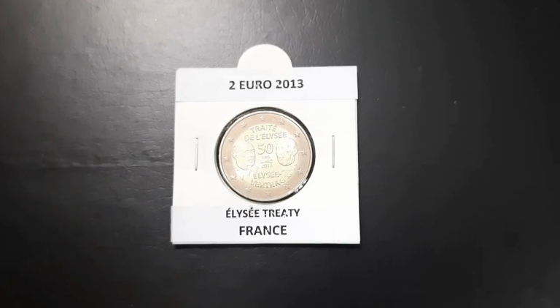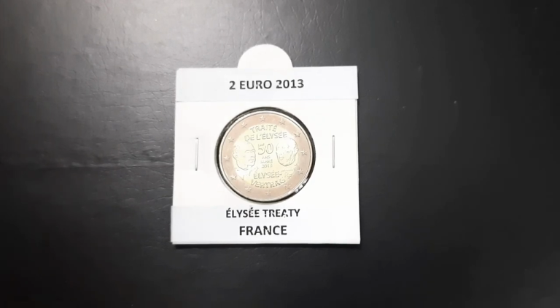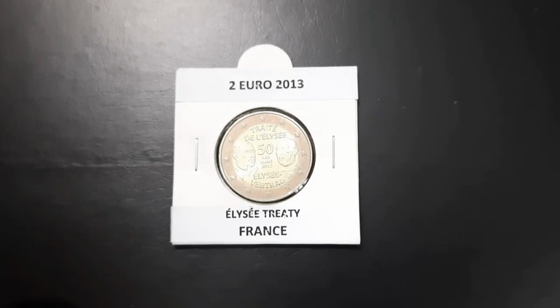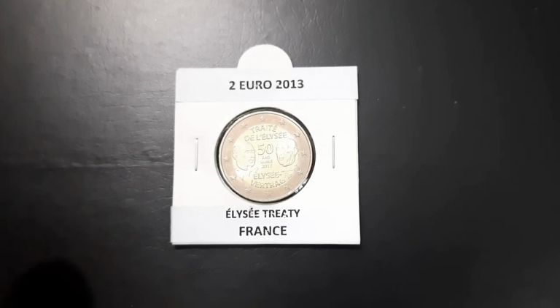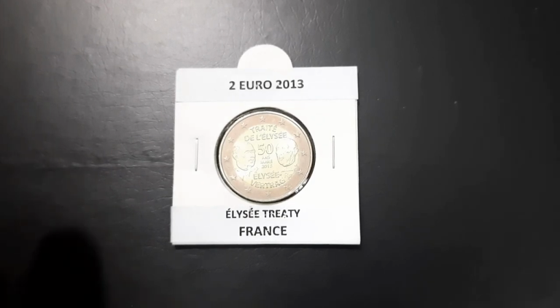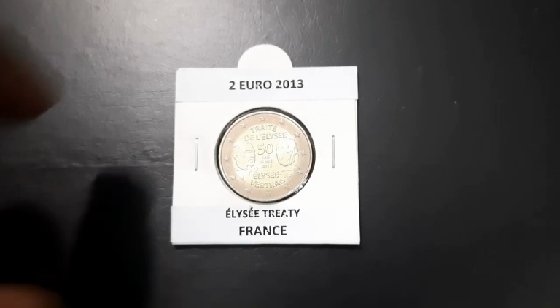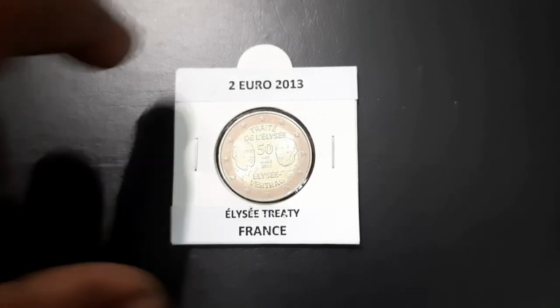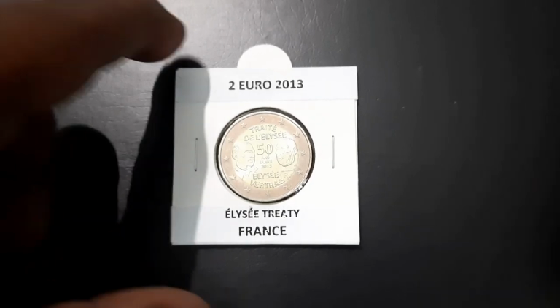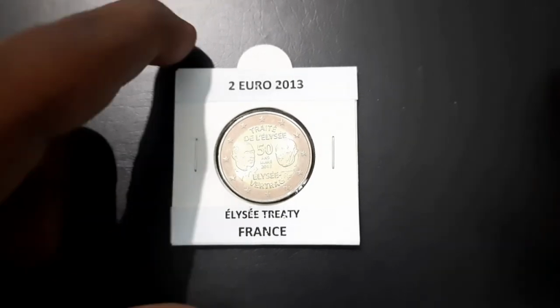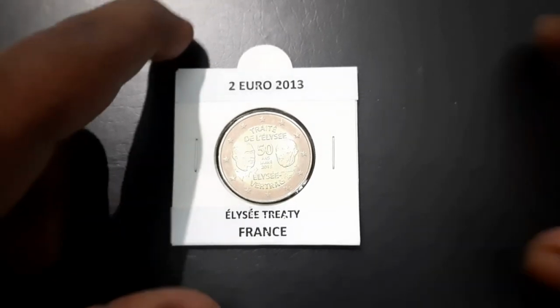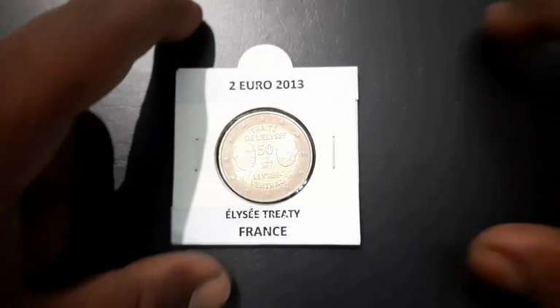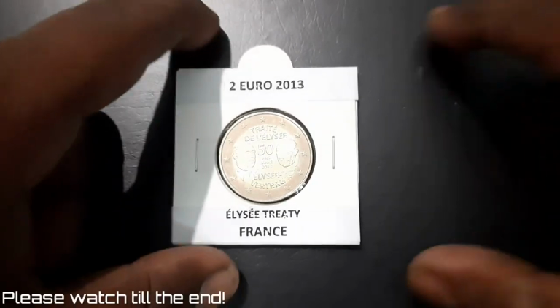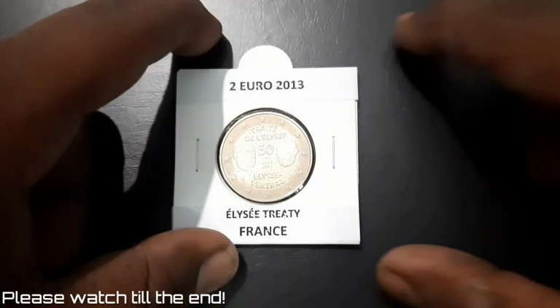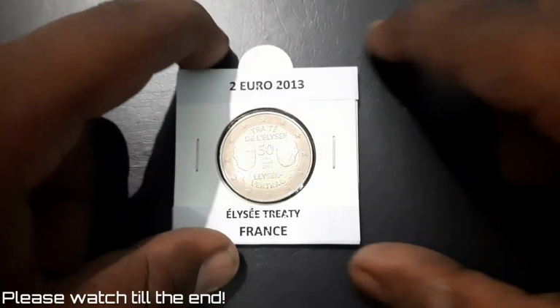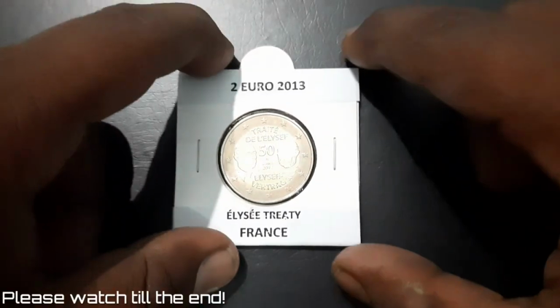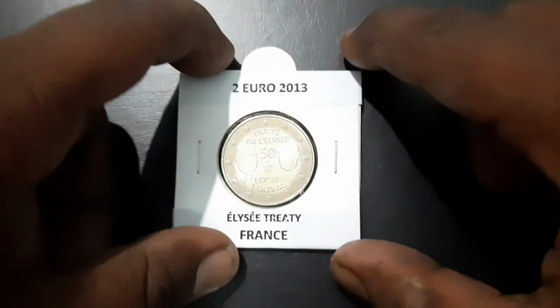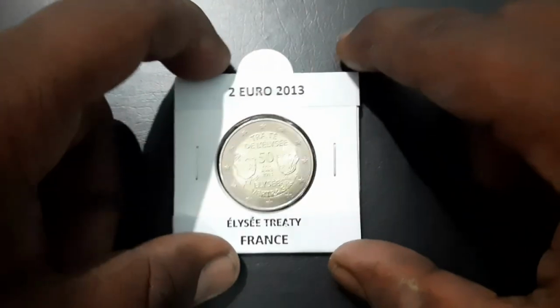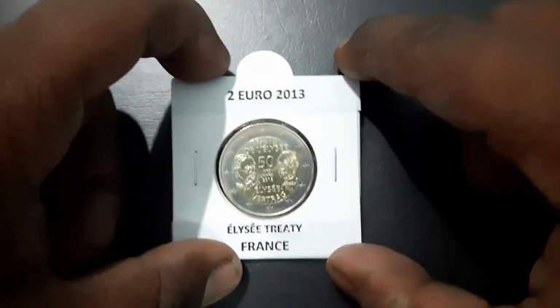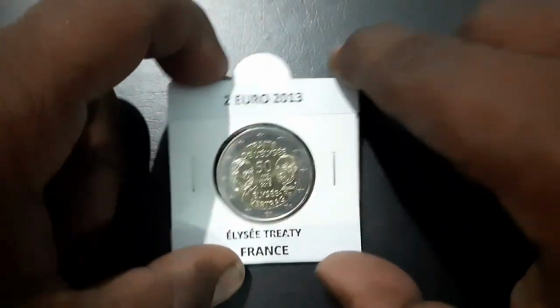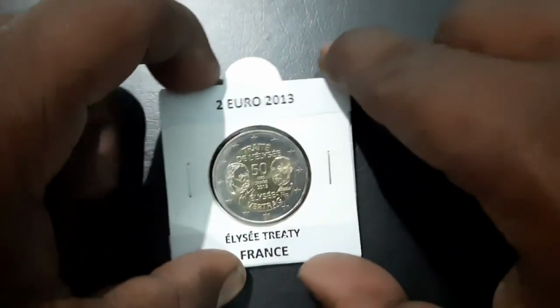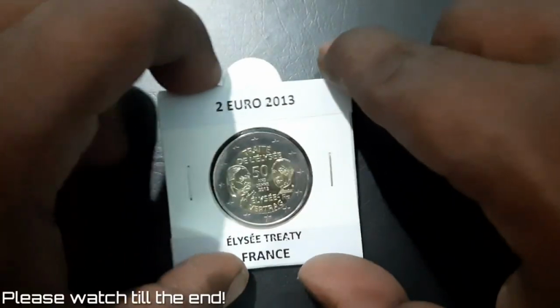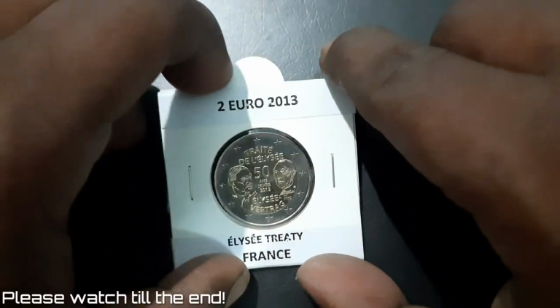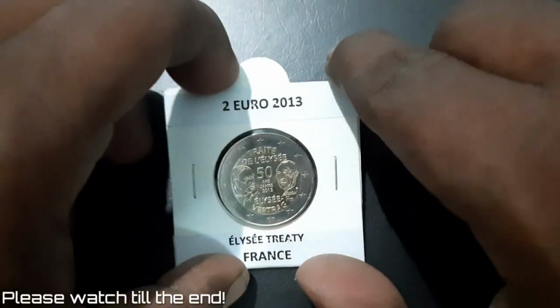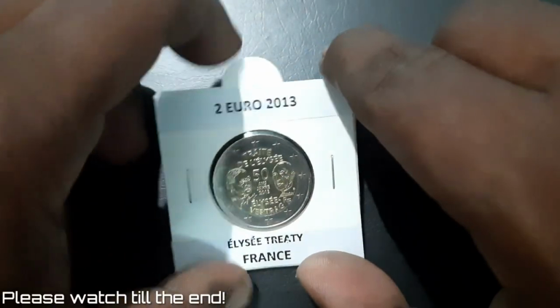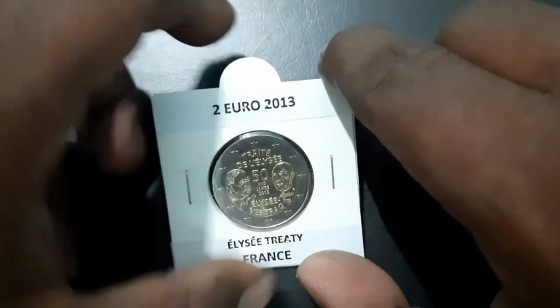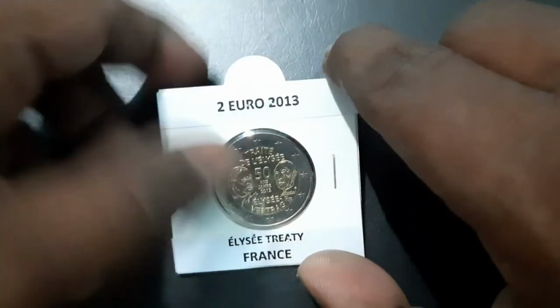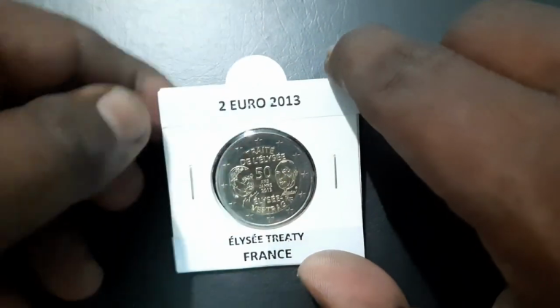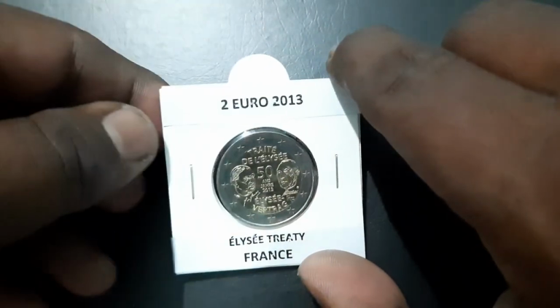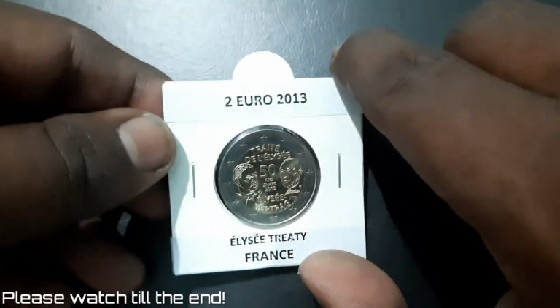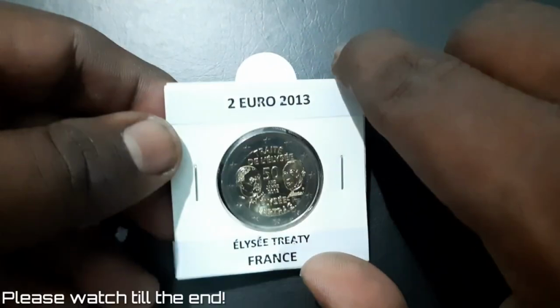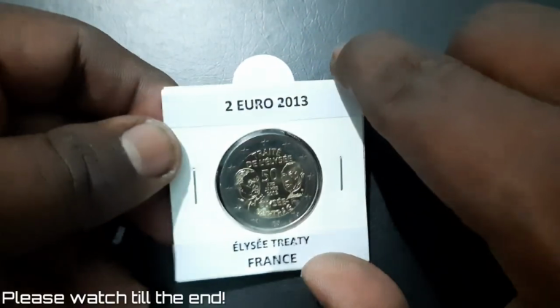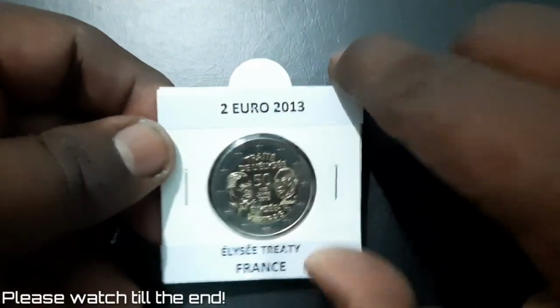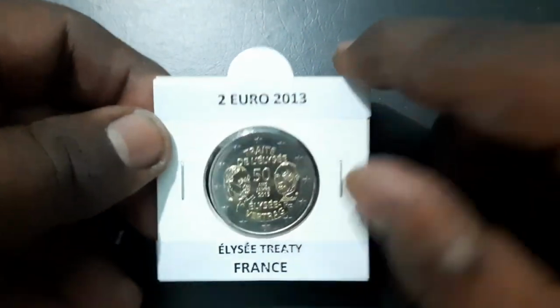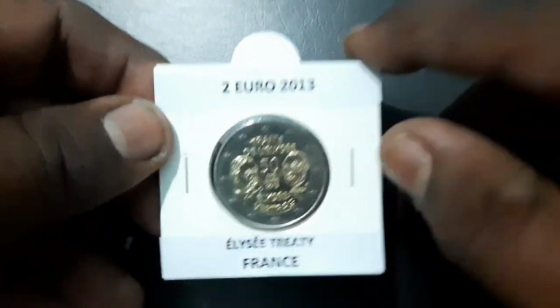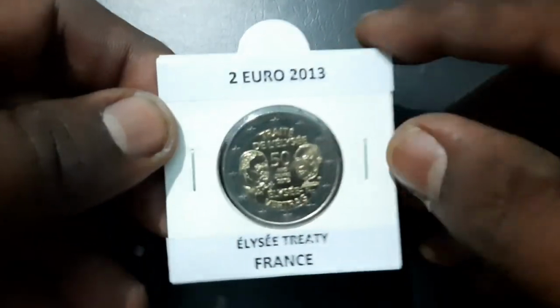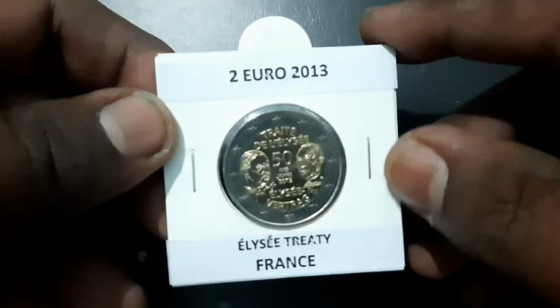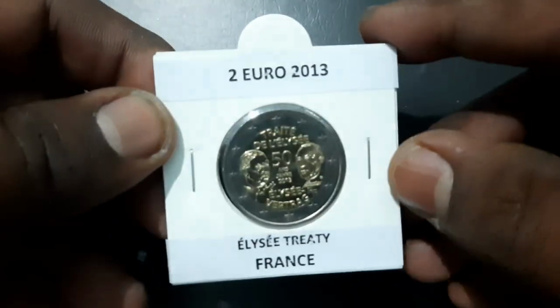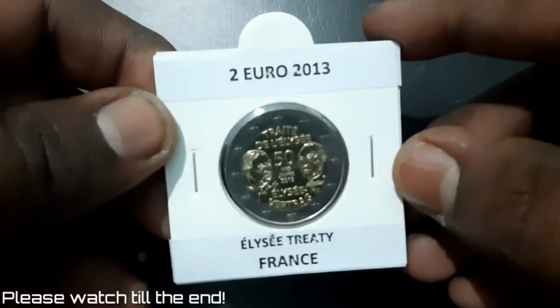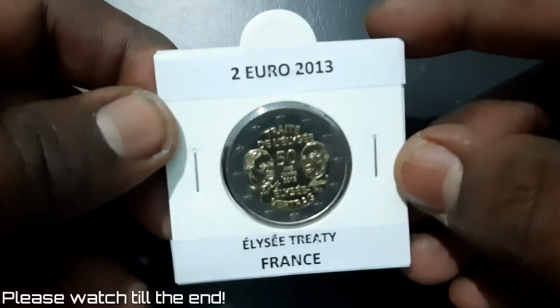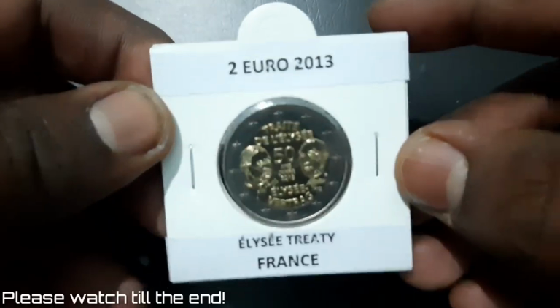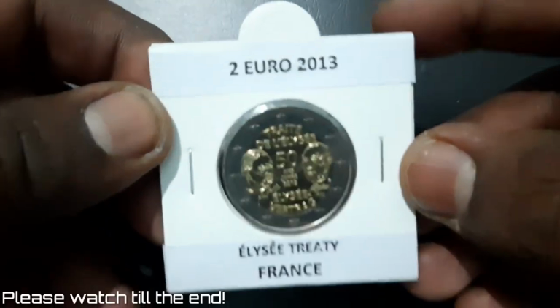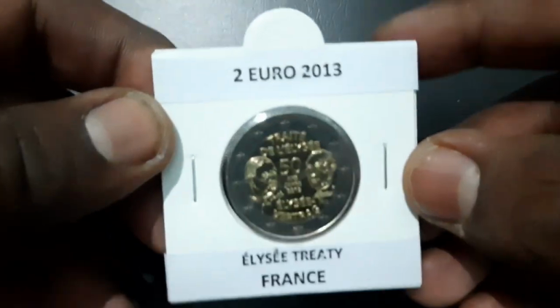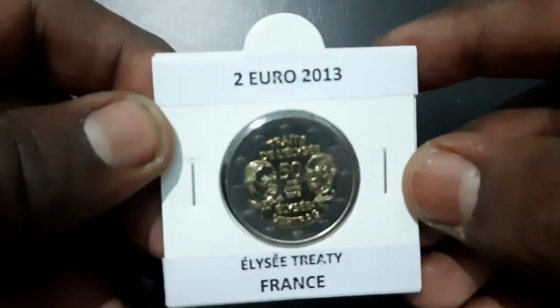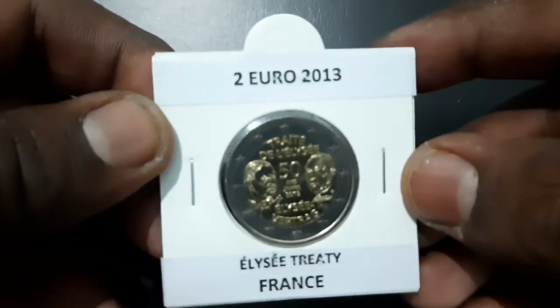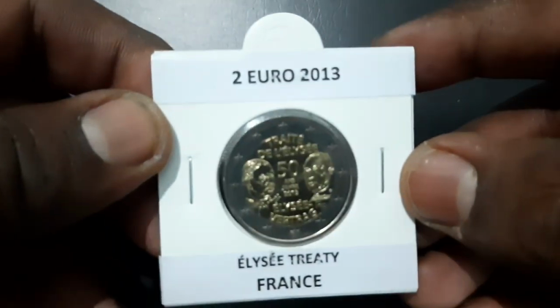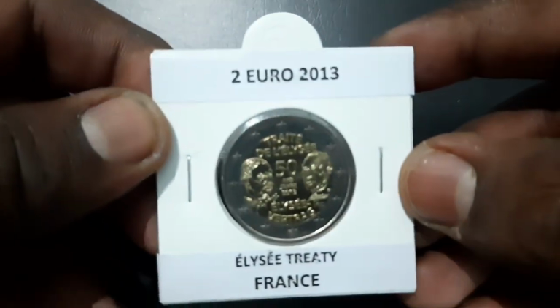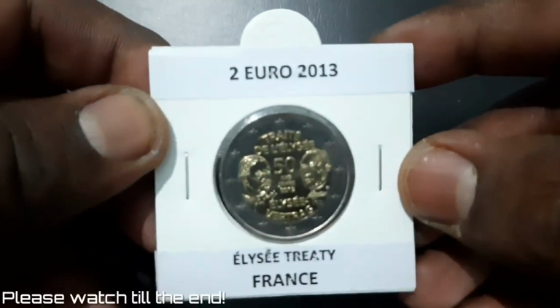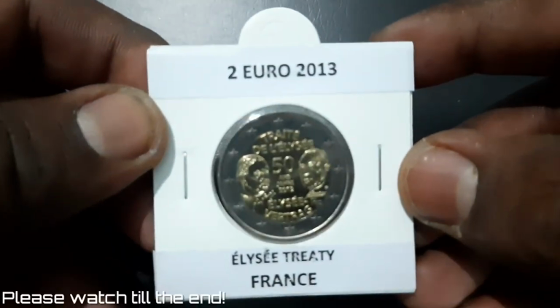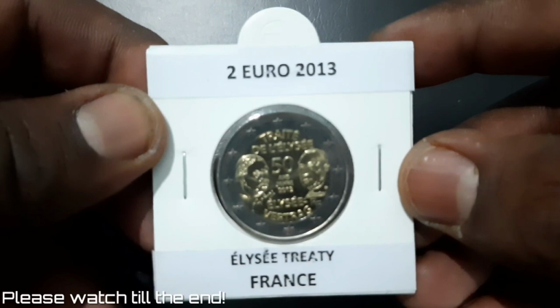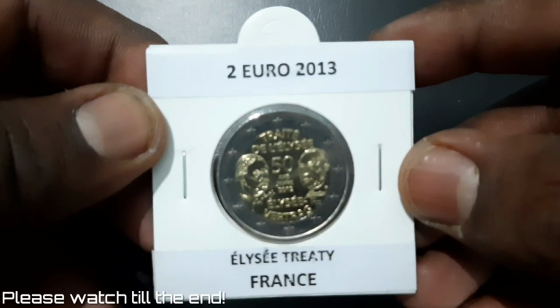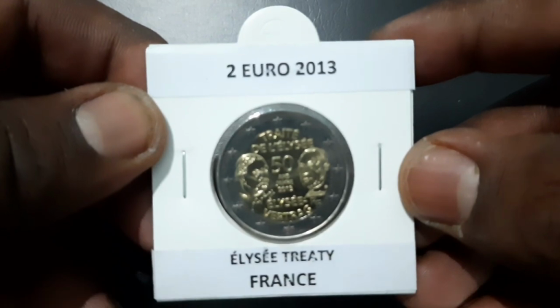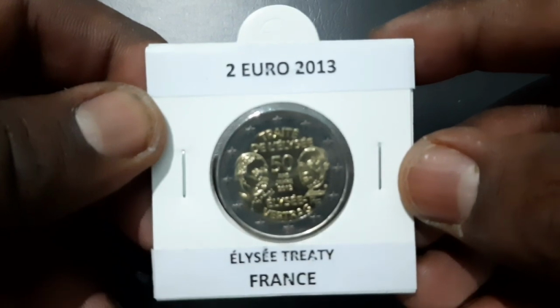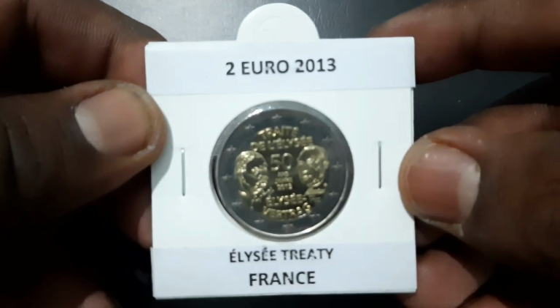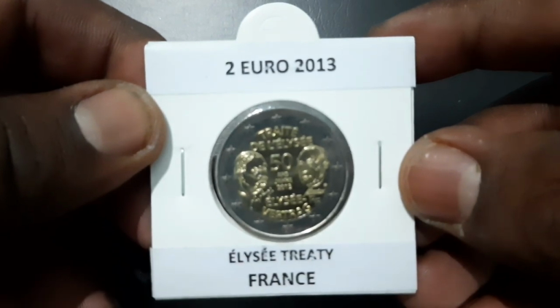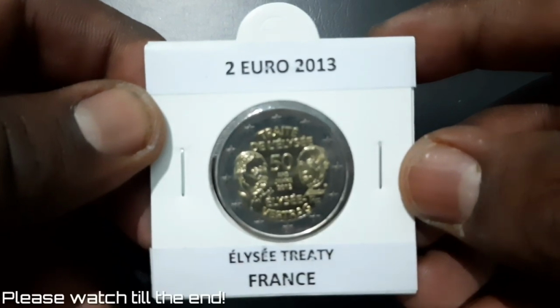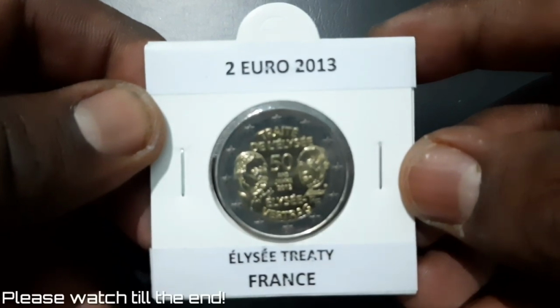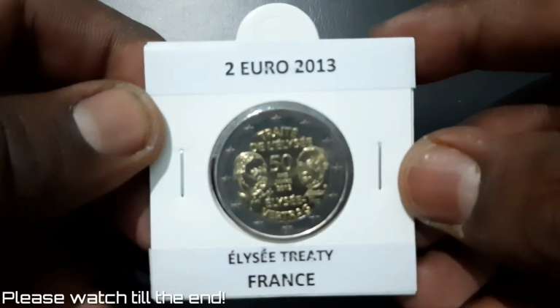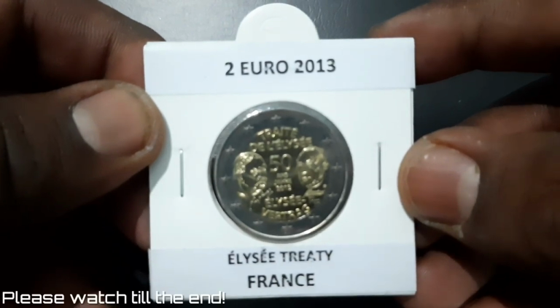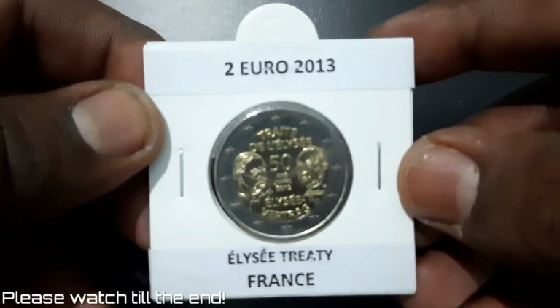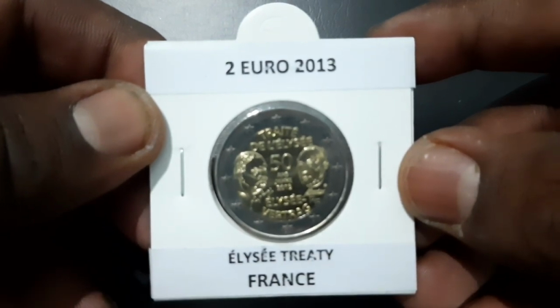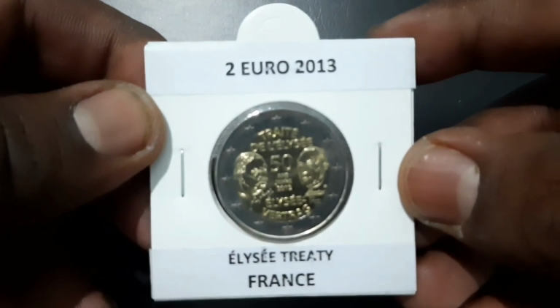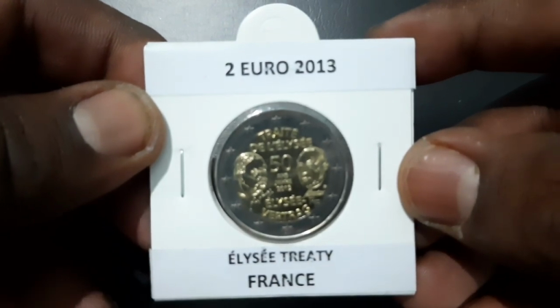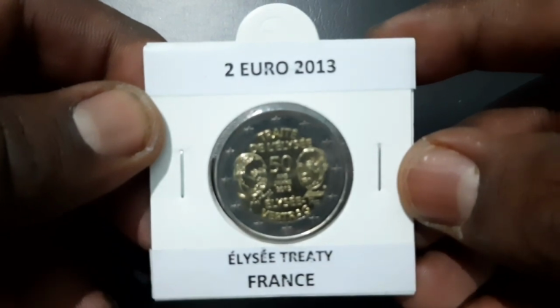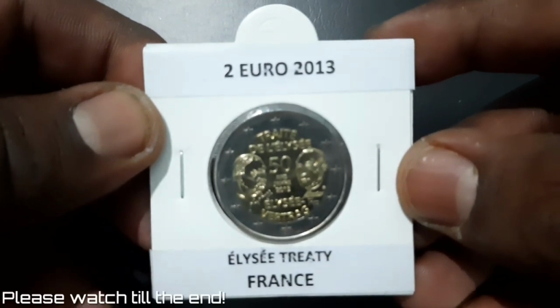A 2 euro commemorative coin from France, released in 2013 on the occasion of the 50th anniversary of the Élysée Treaty.